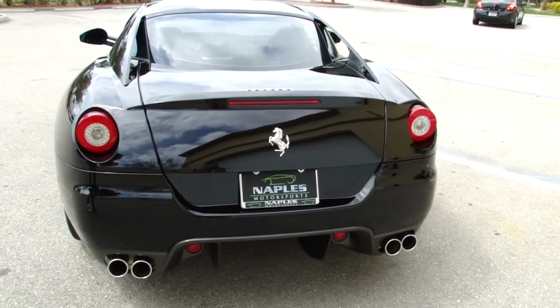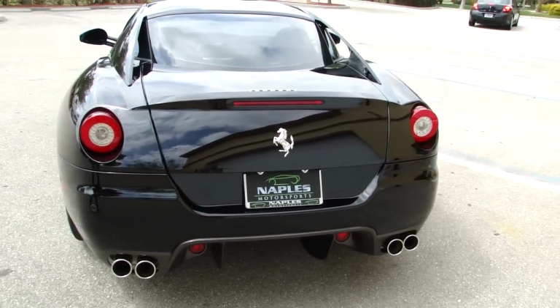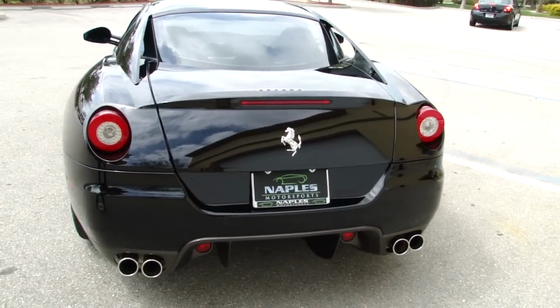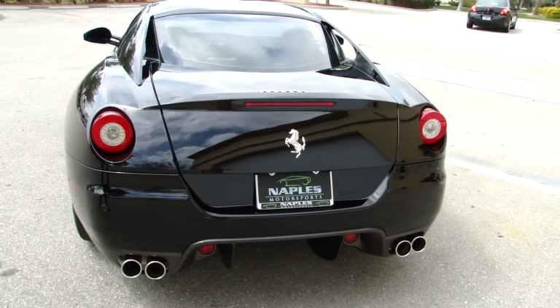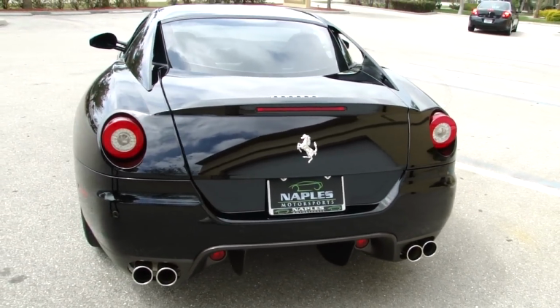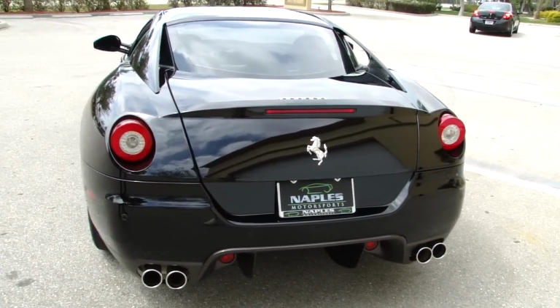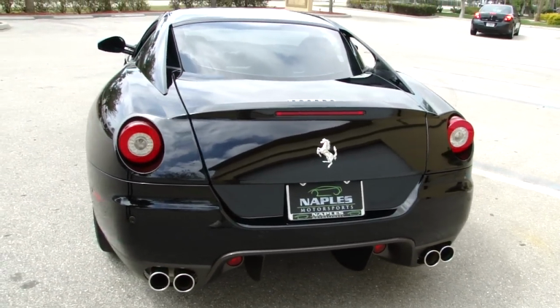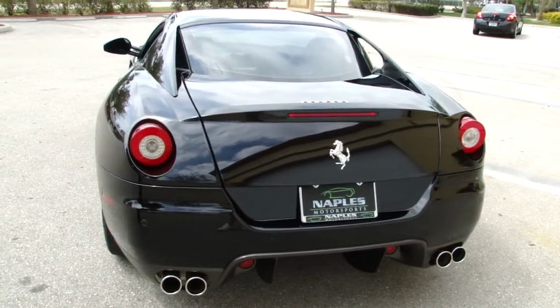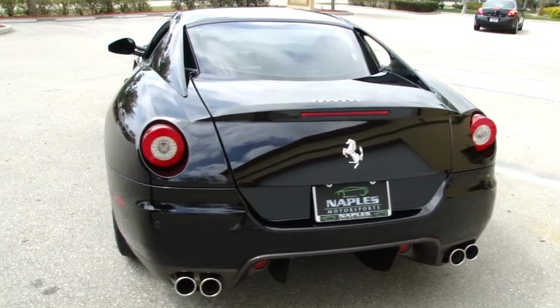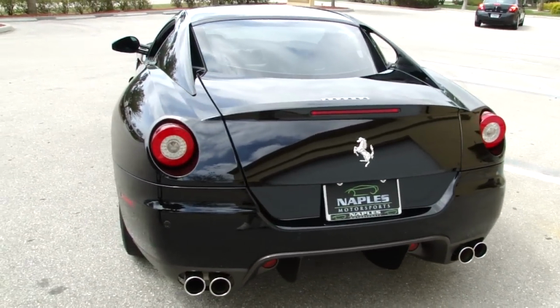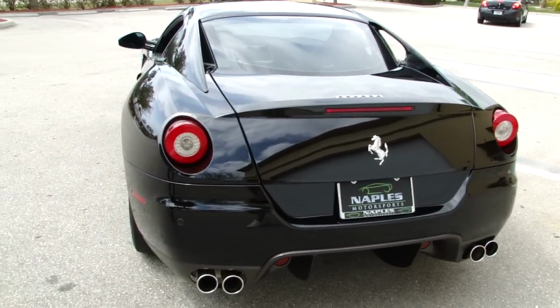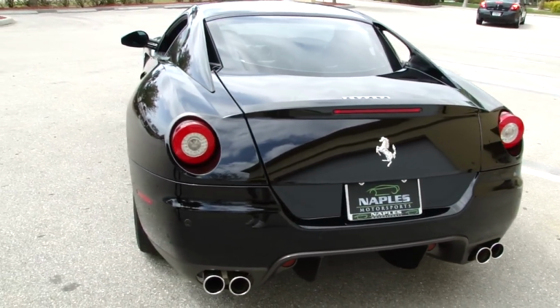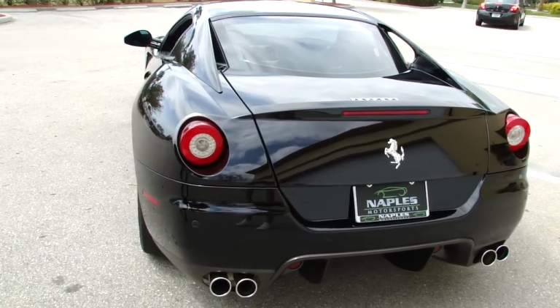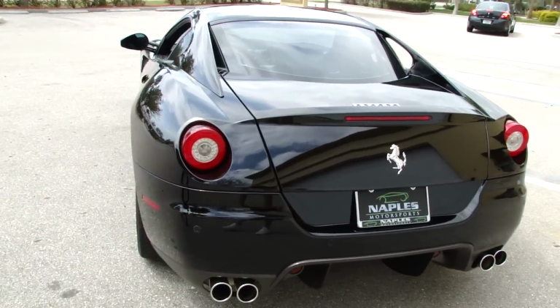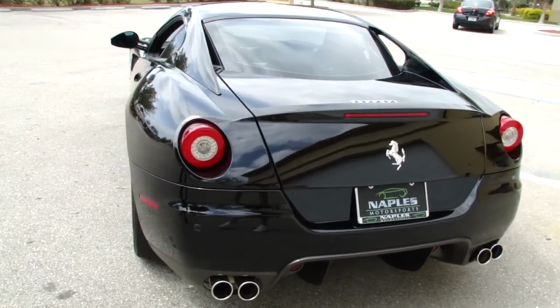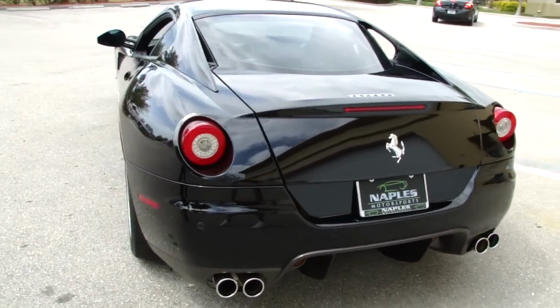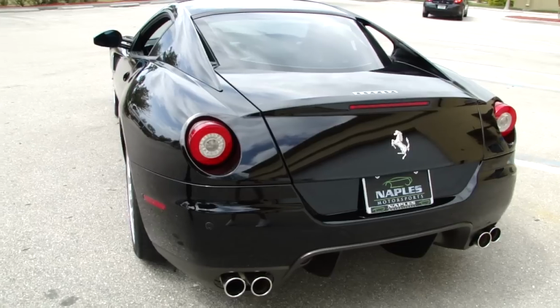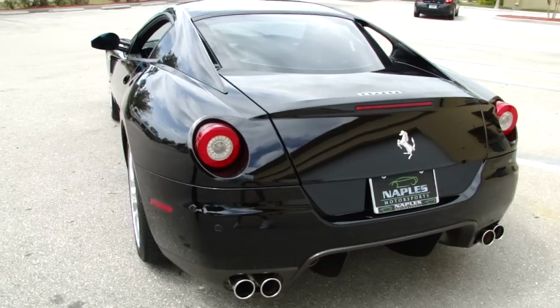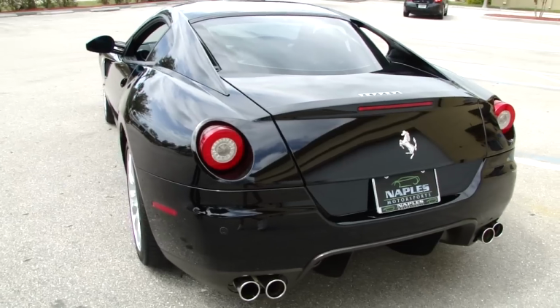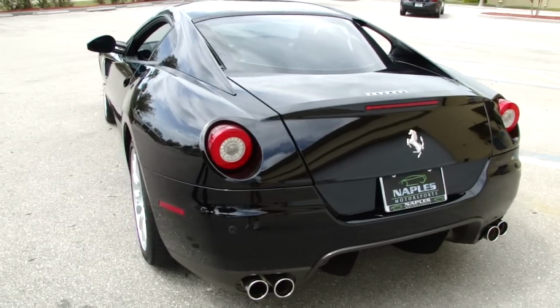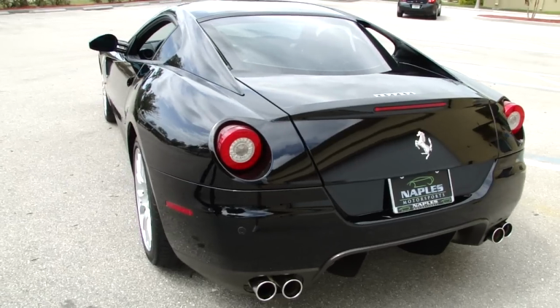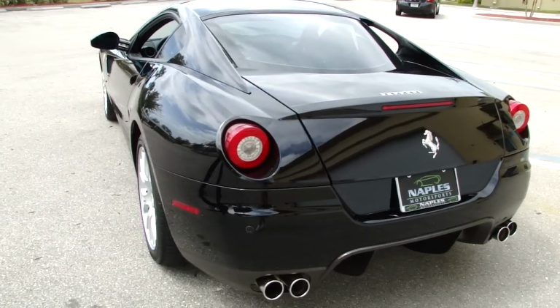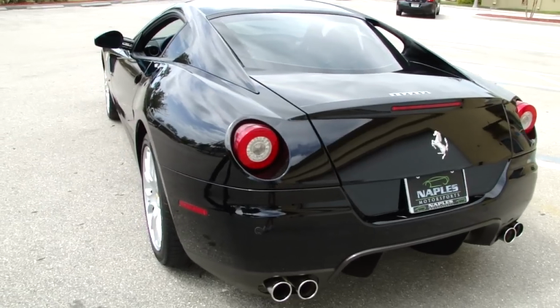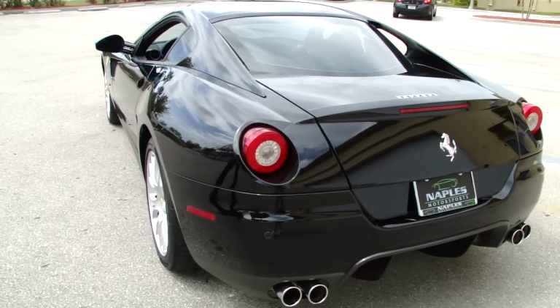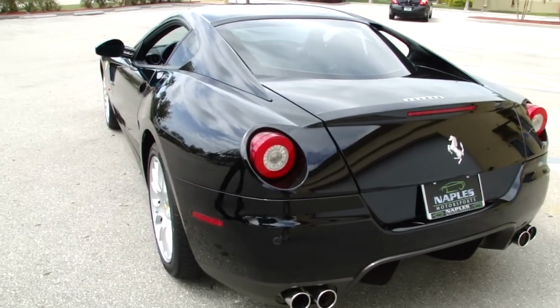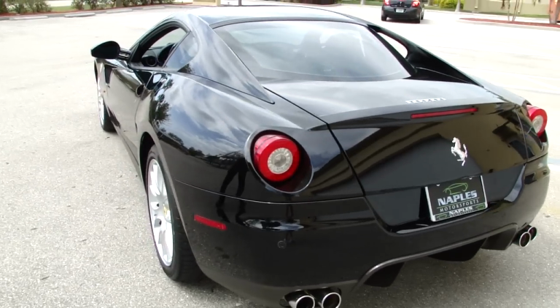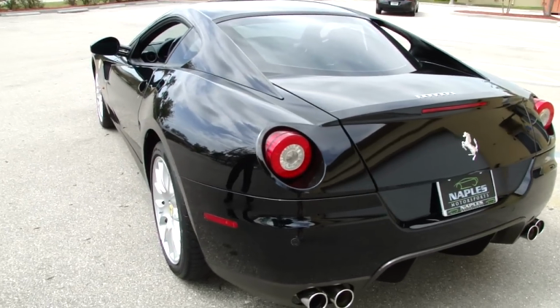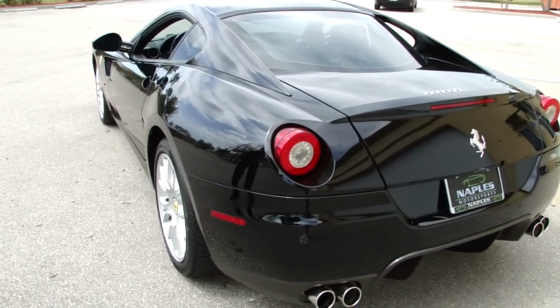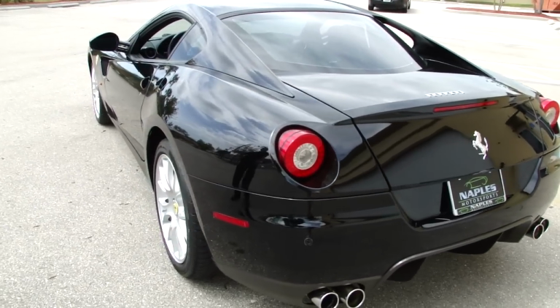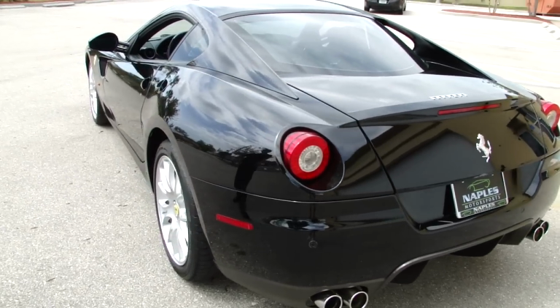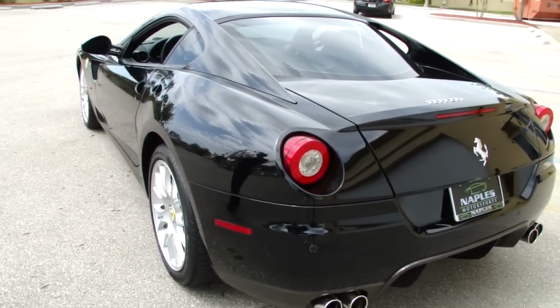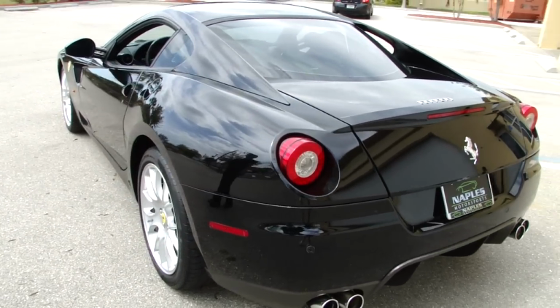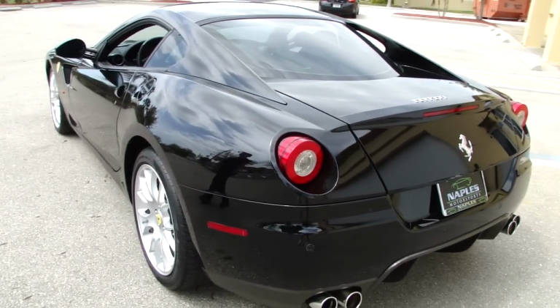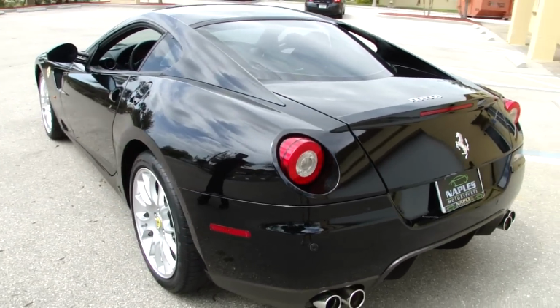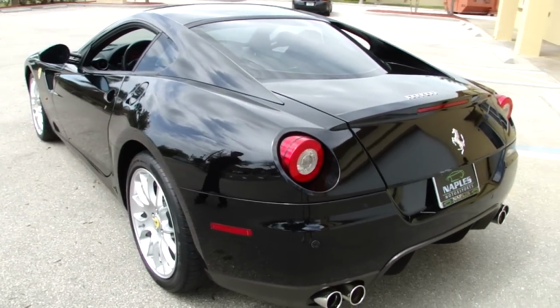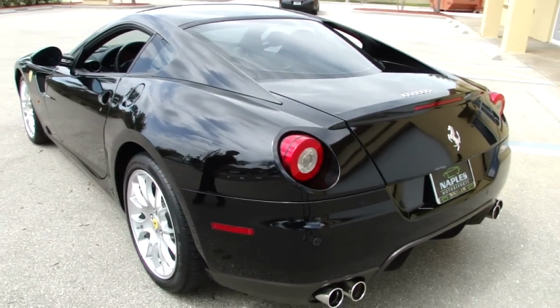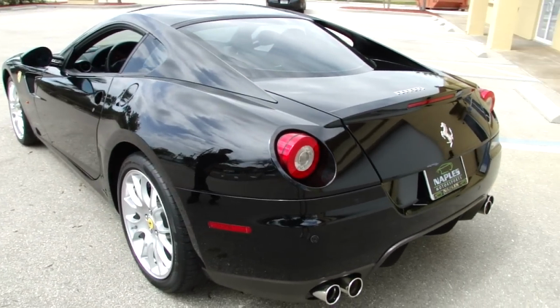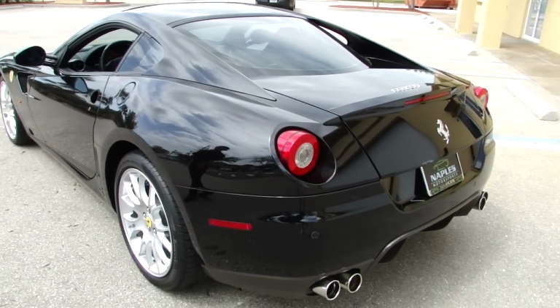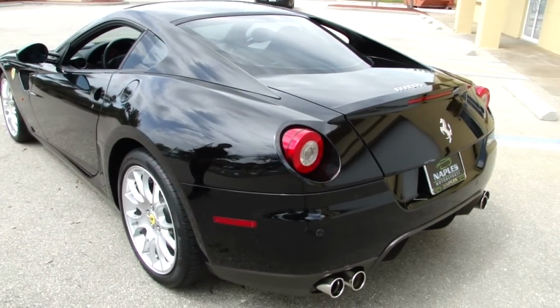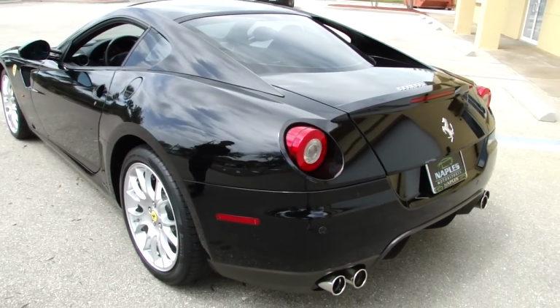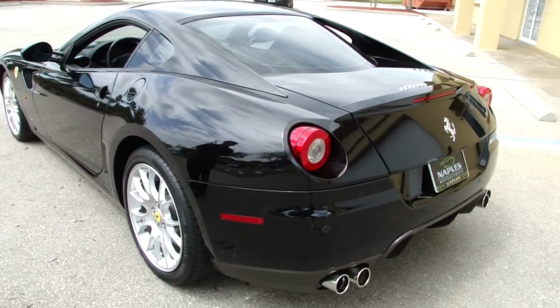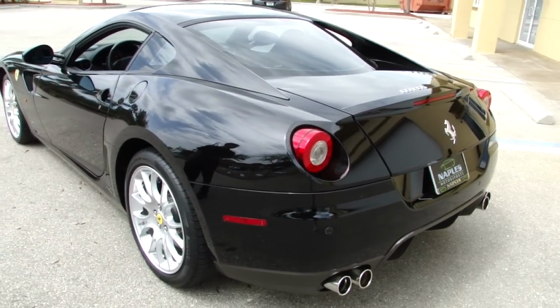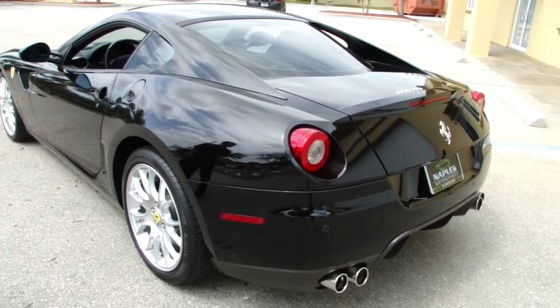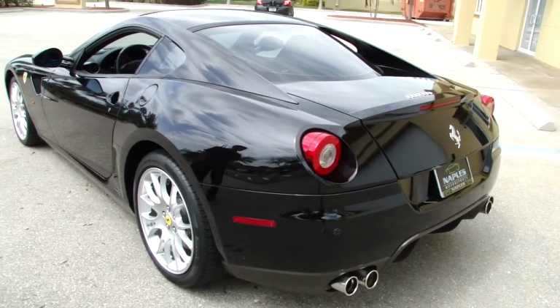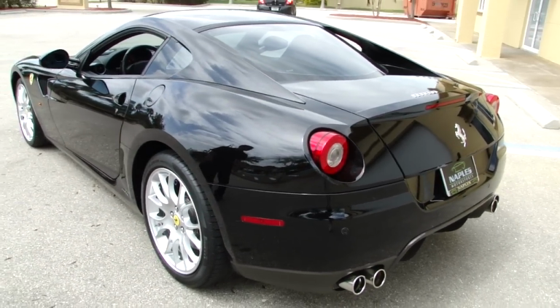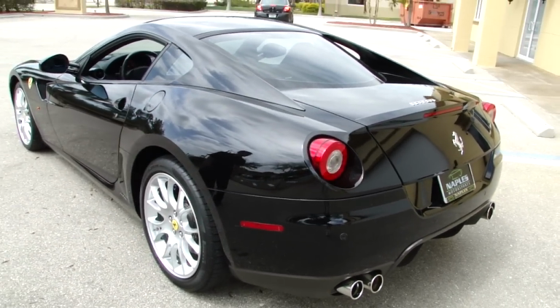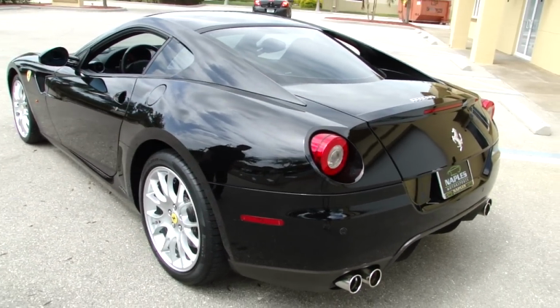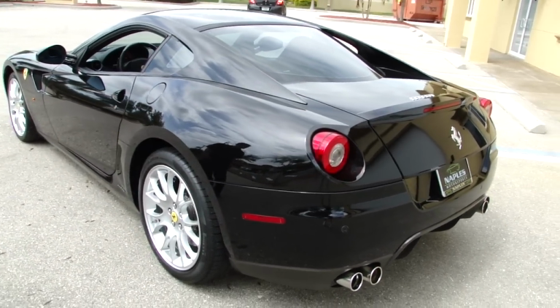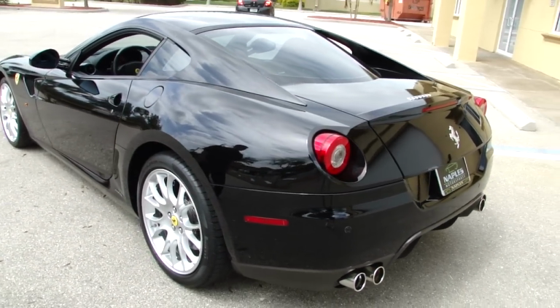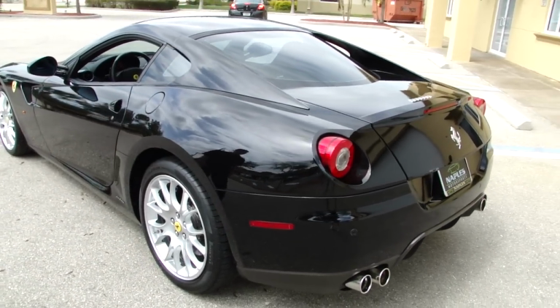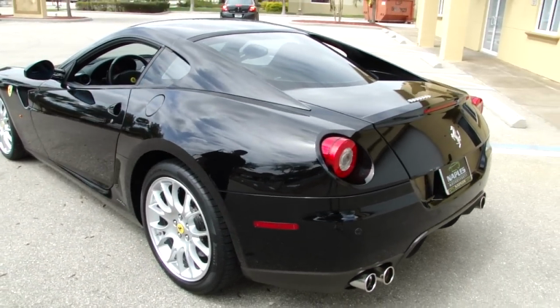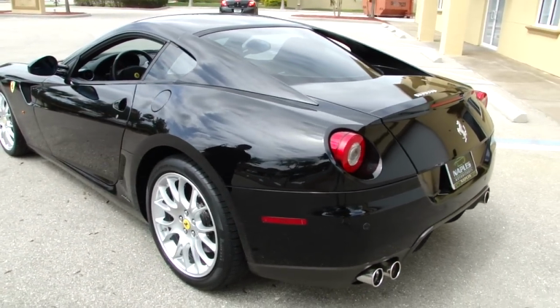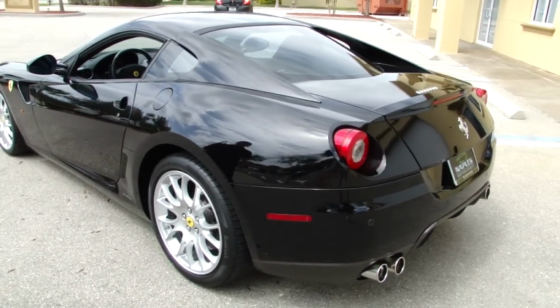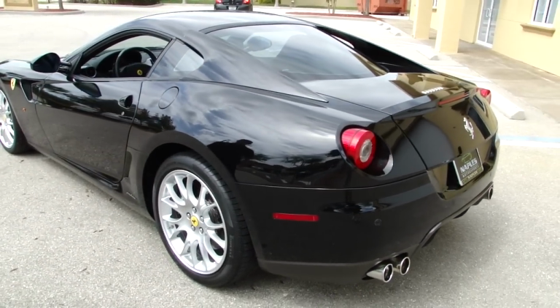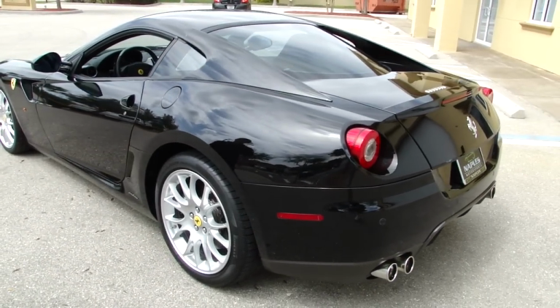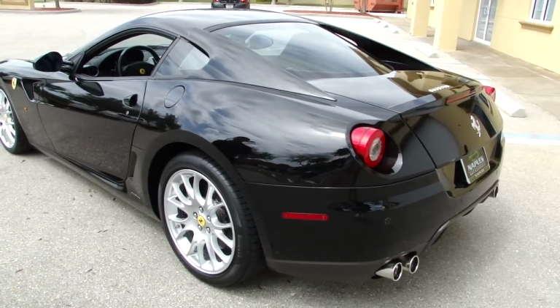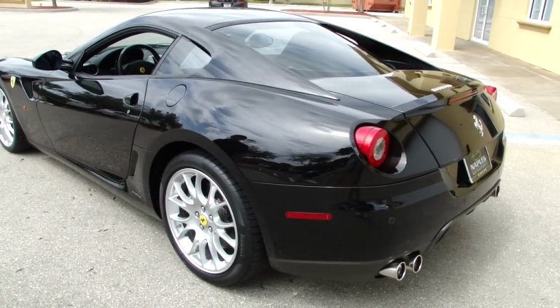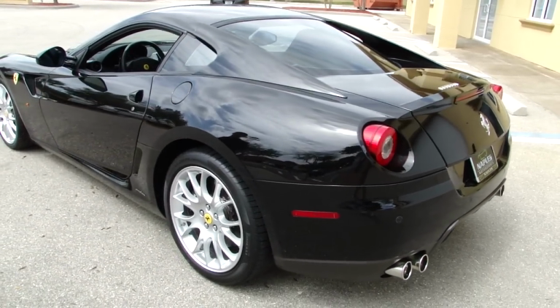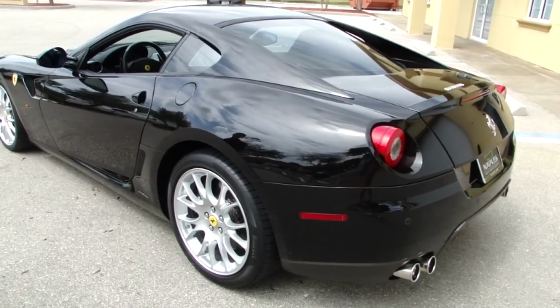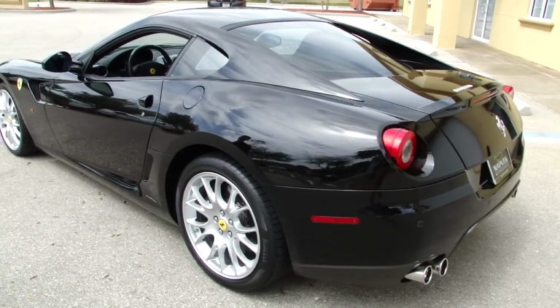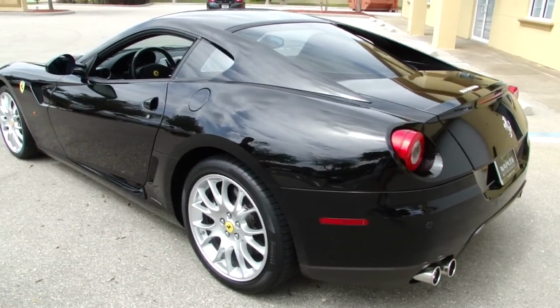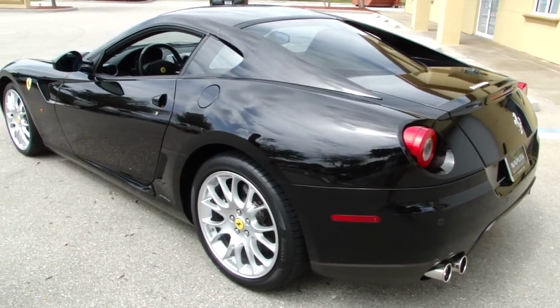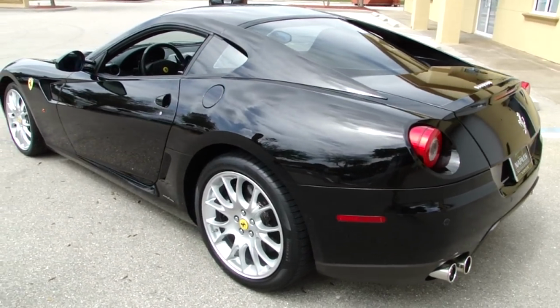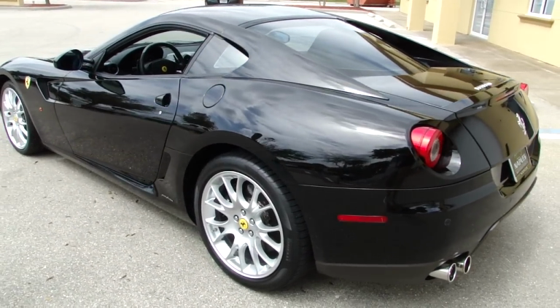And as you can see as we walk around, there's no dents, no dings — you won't find any curbed wheels or anything like that.